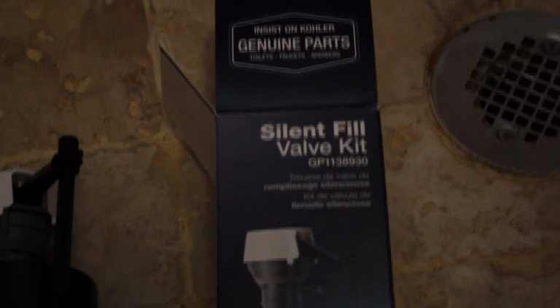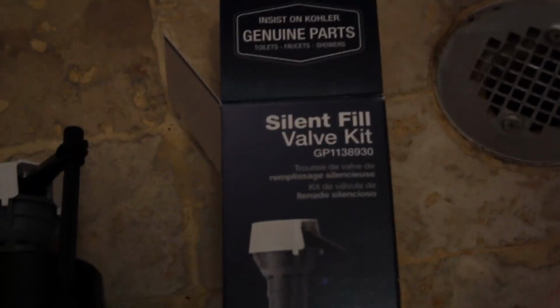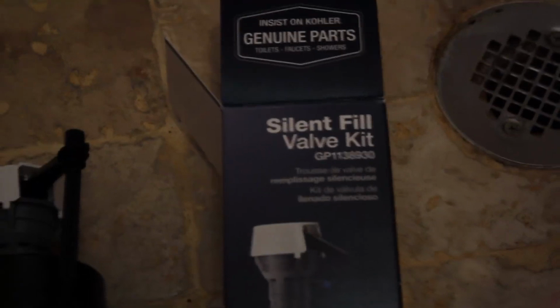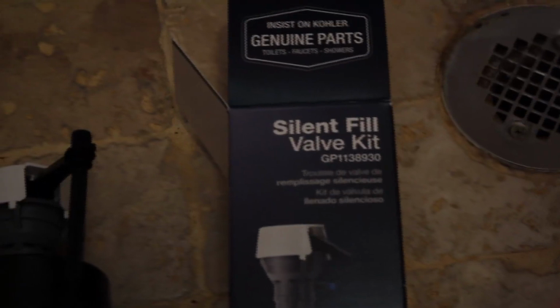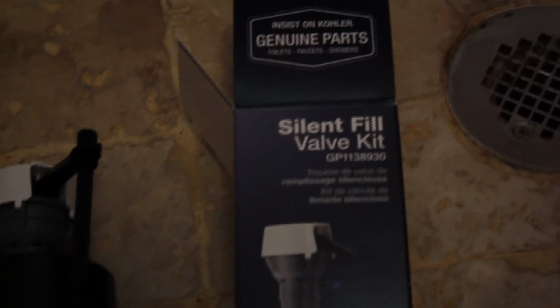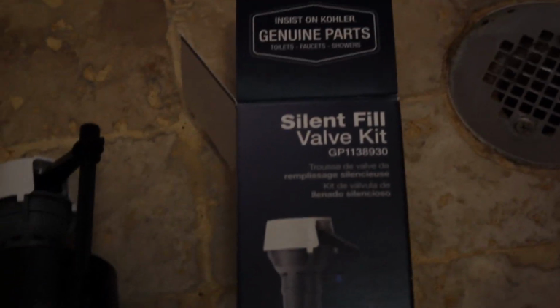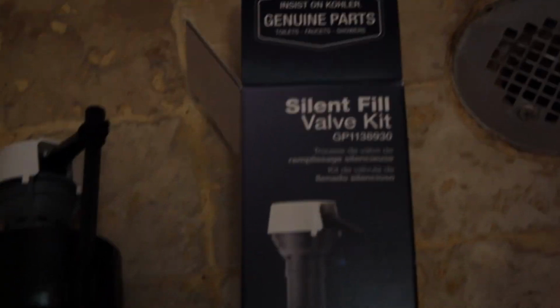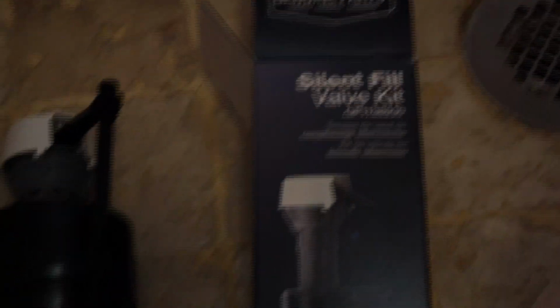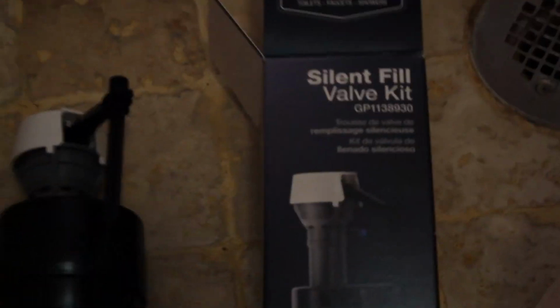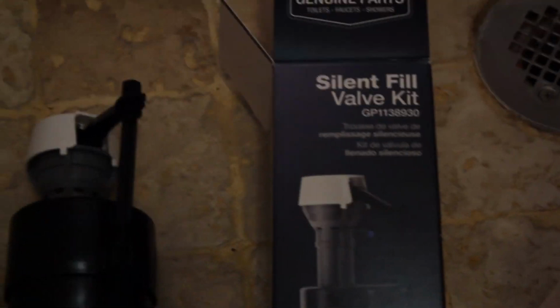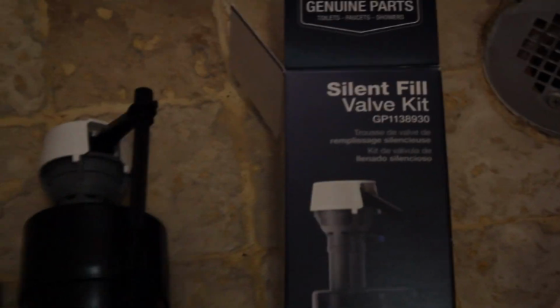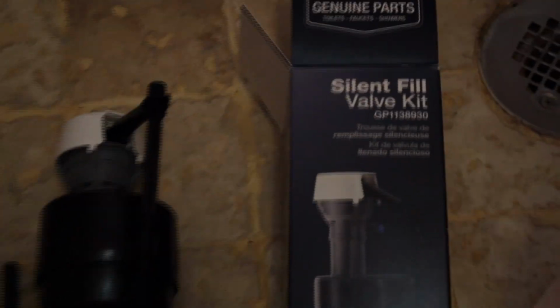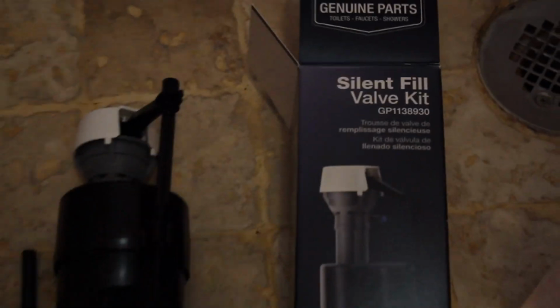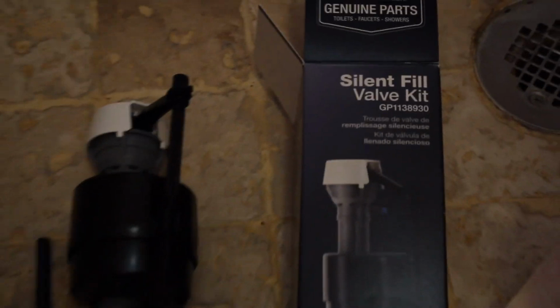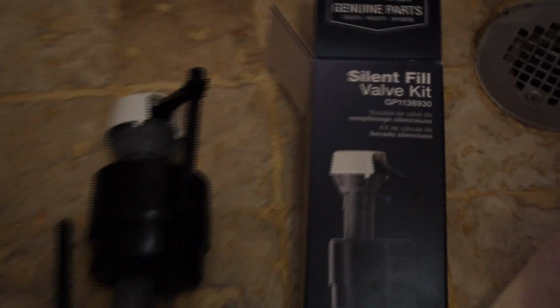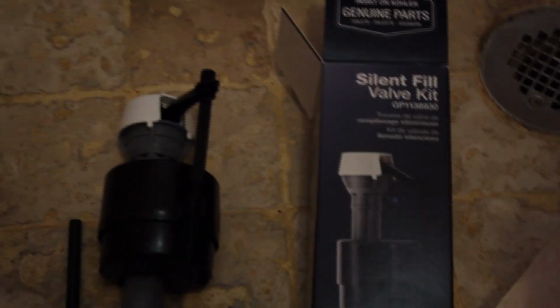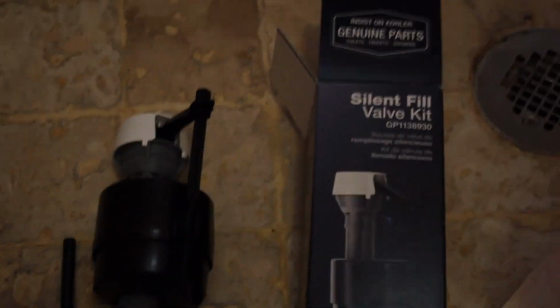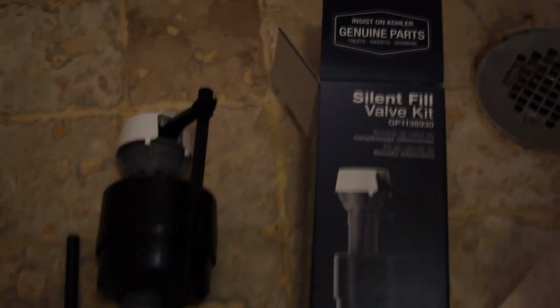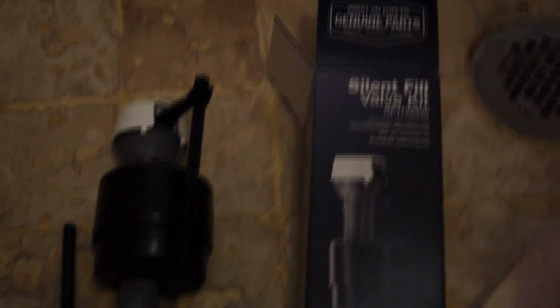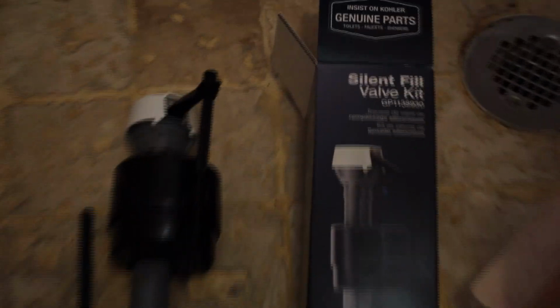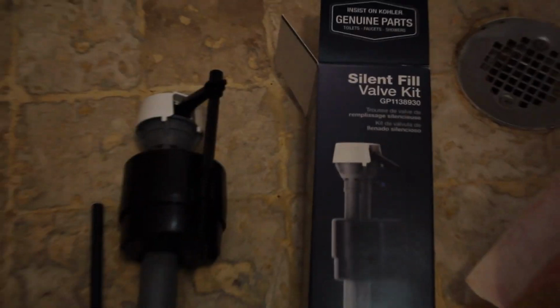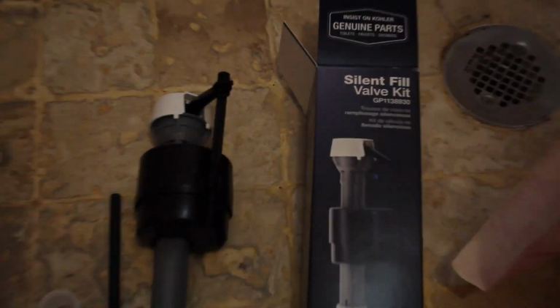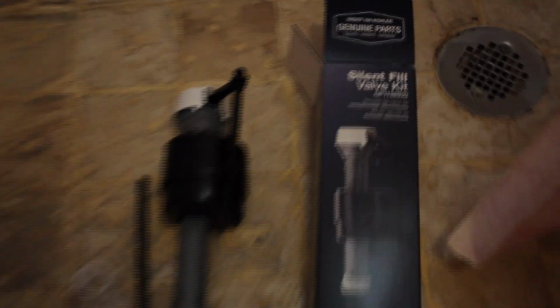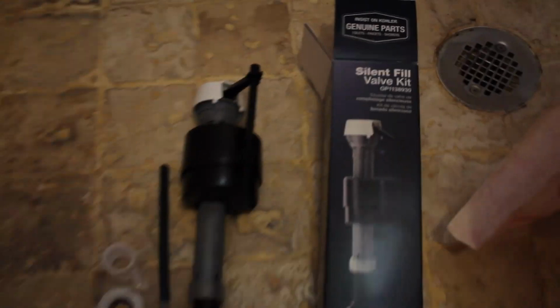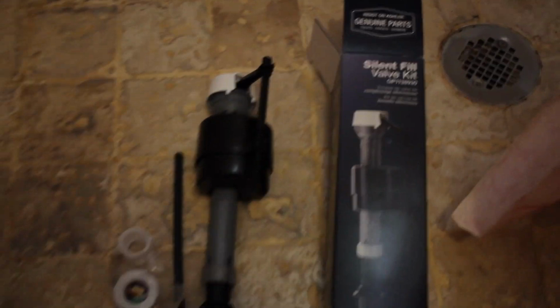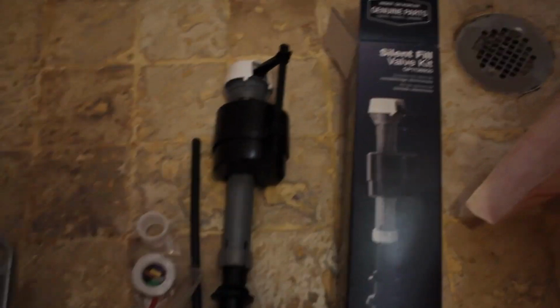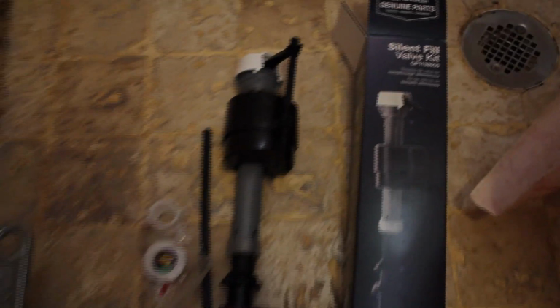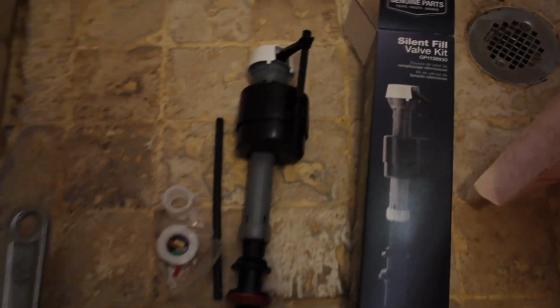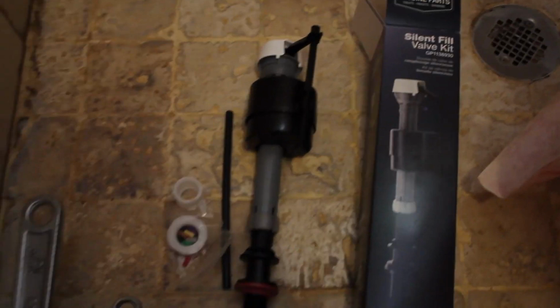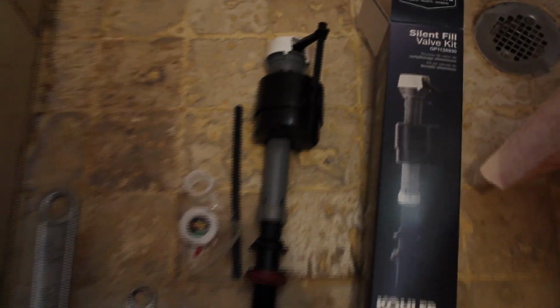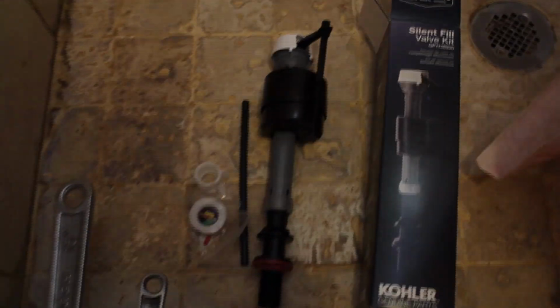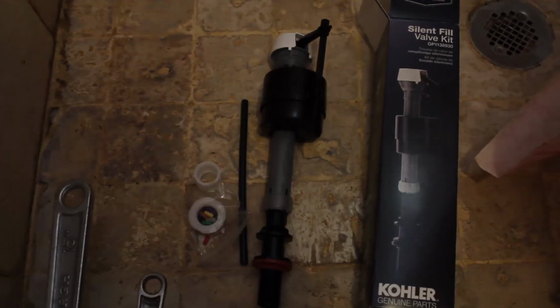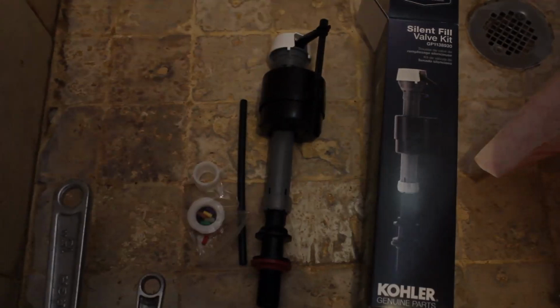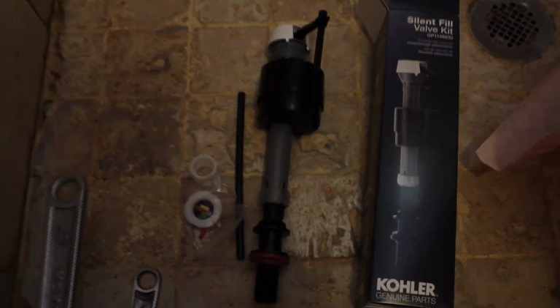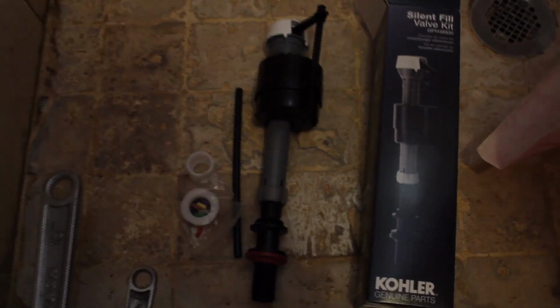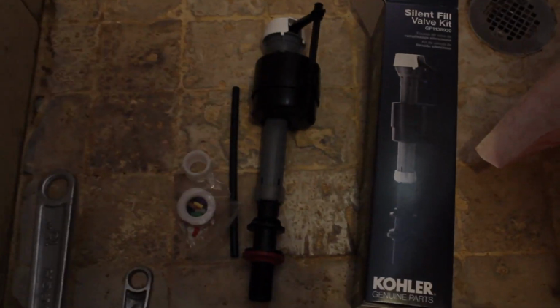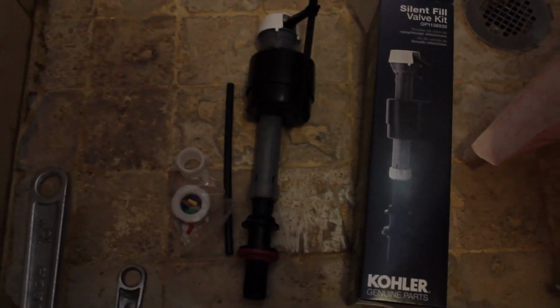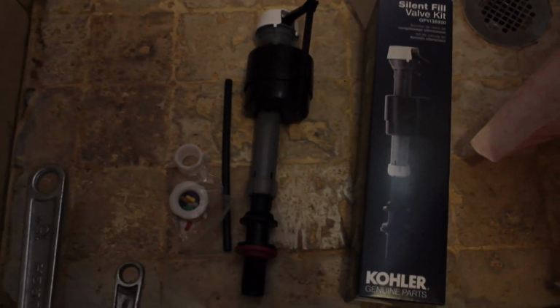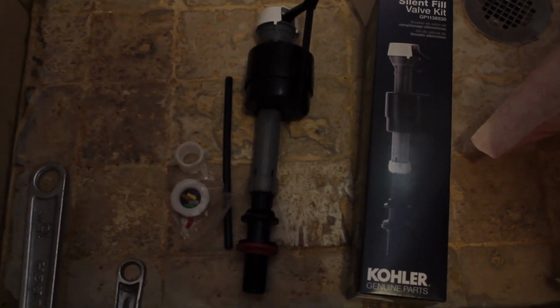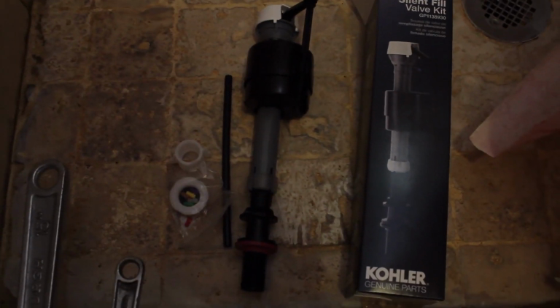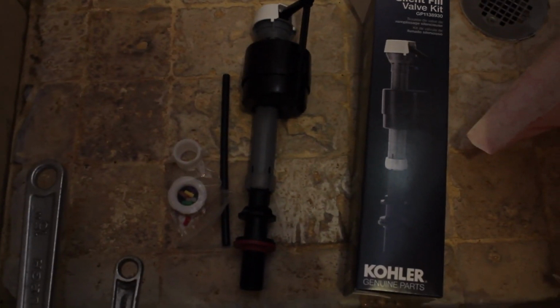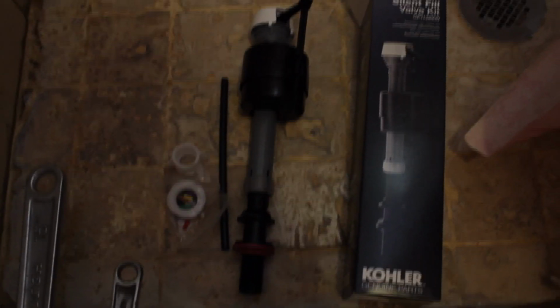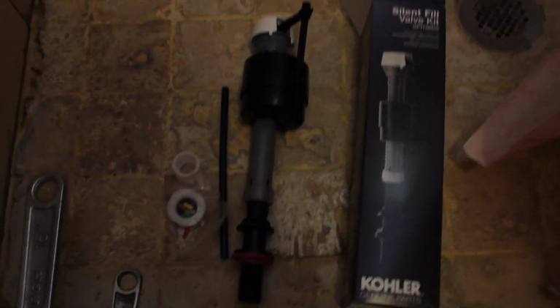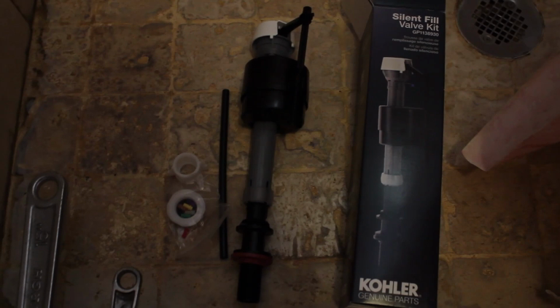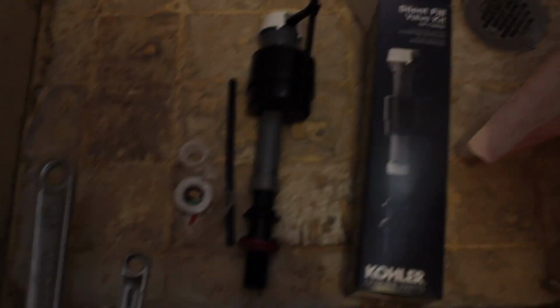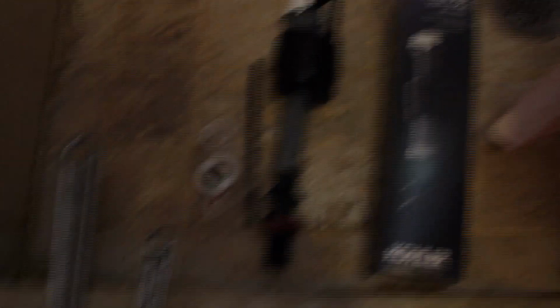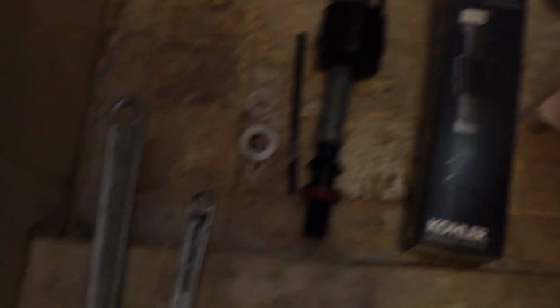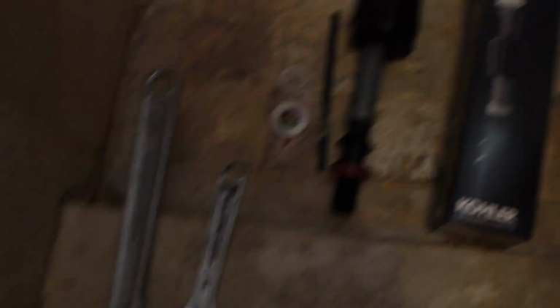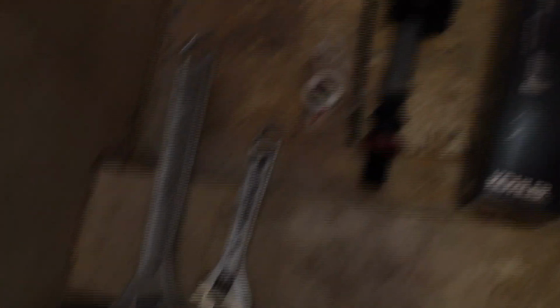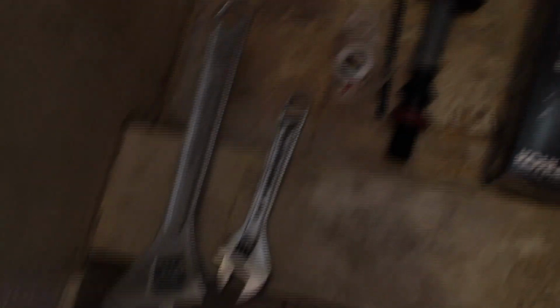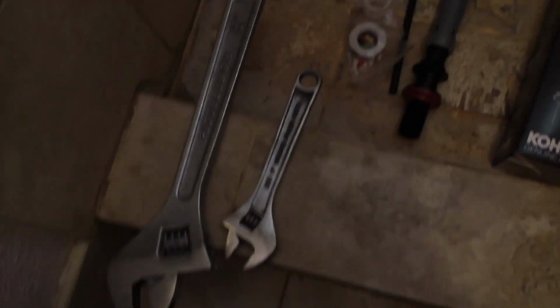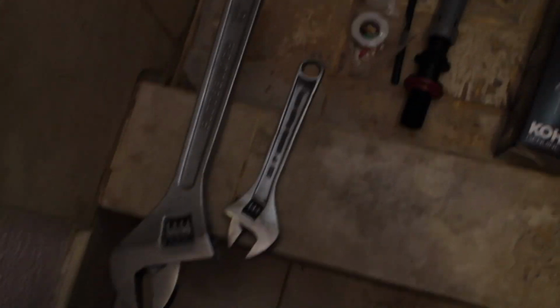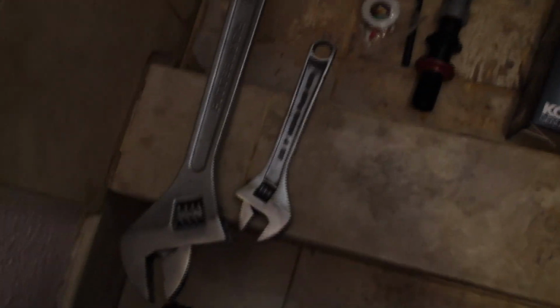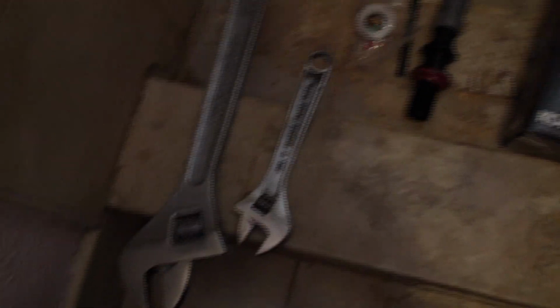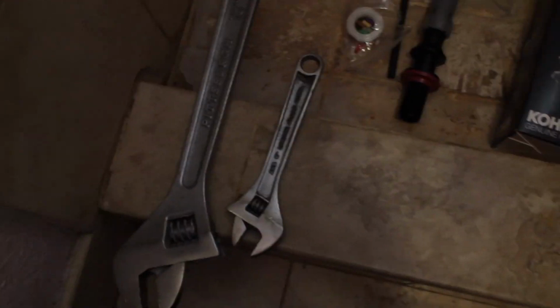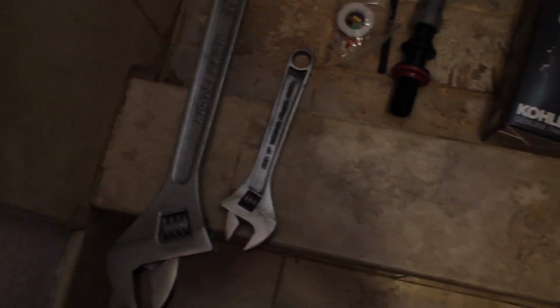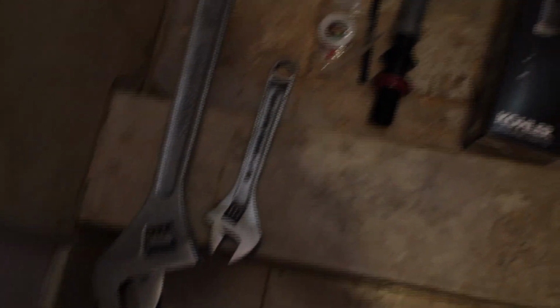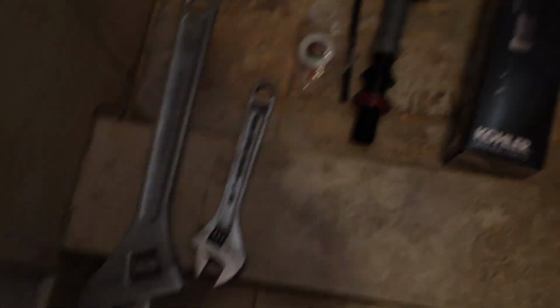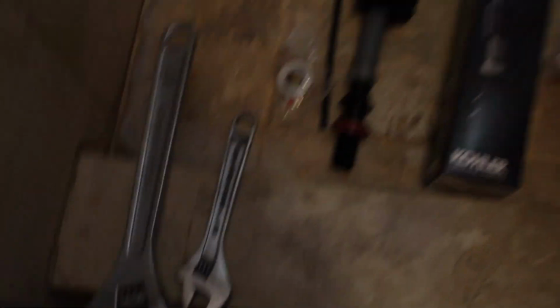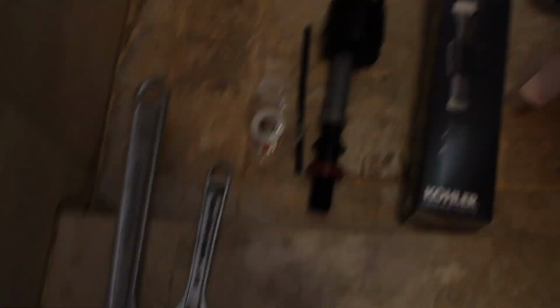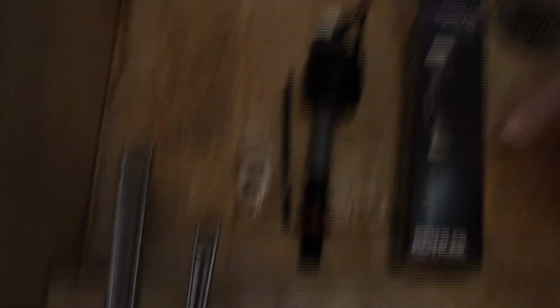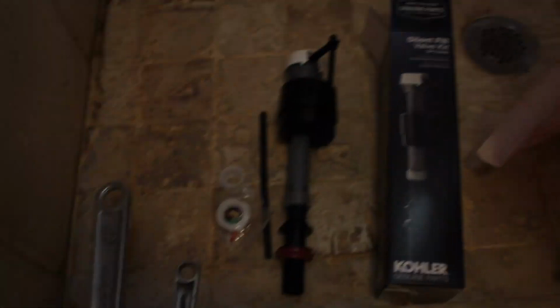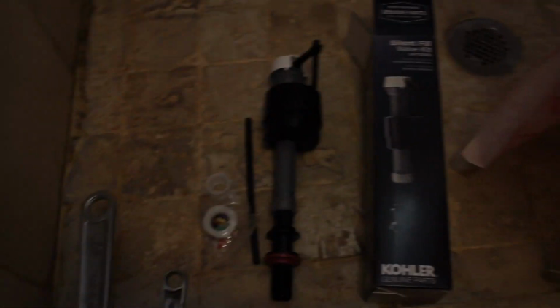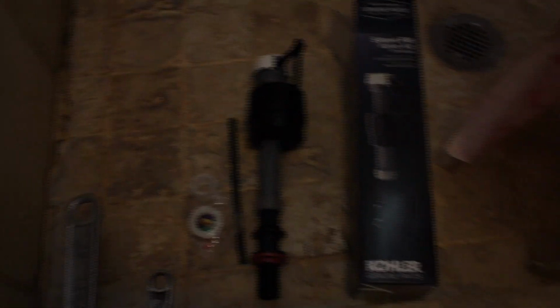Hello everyone, today I'll be showing you how to replace a silent fill valve kit. Here is everything that comes in the package, and here are two wrenches.